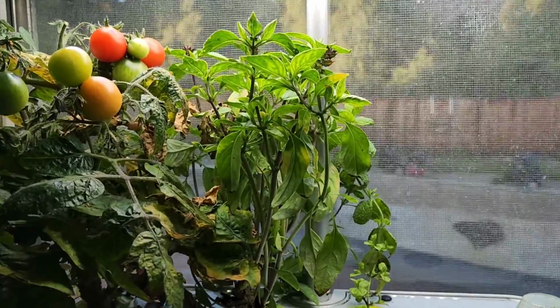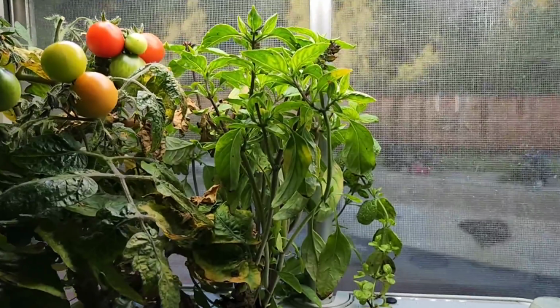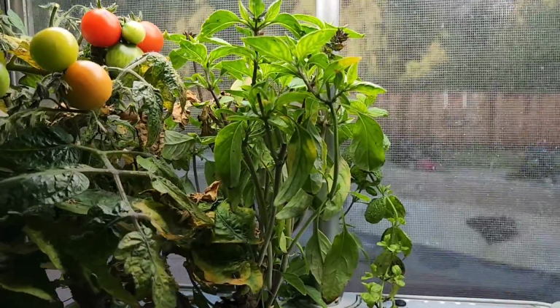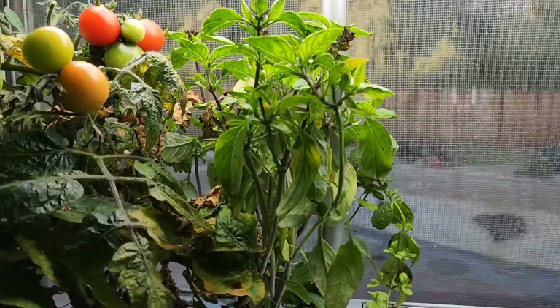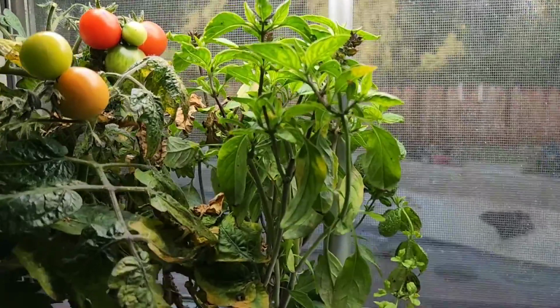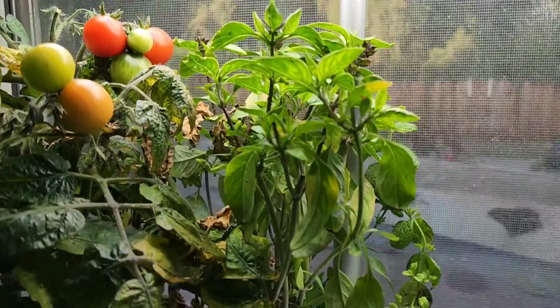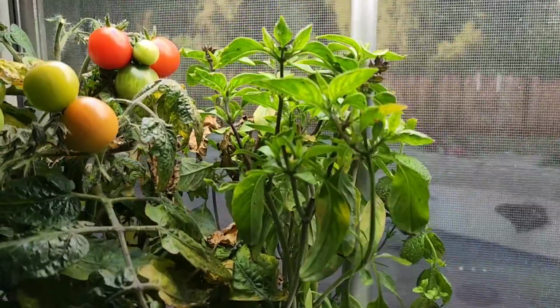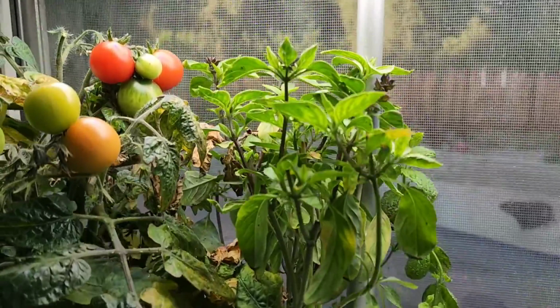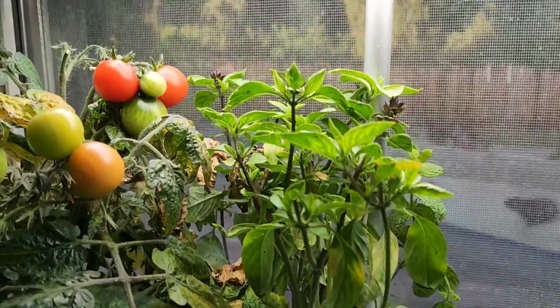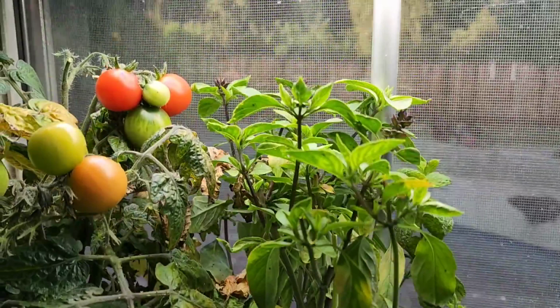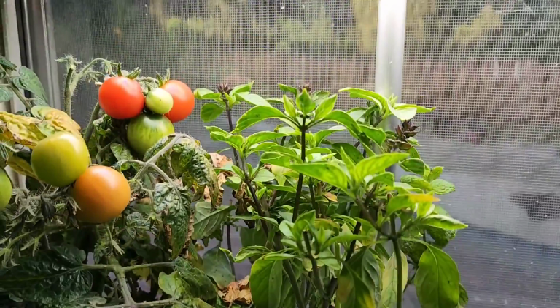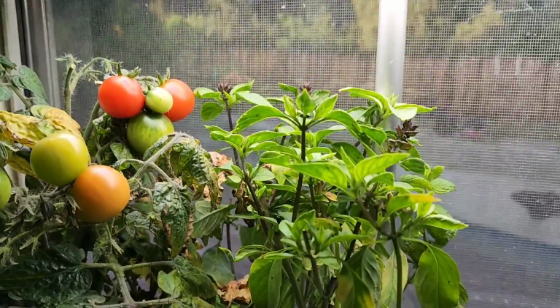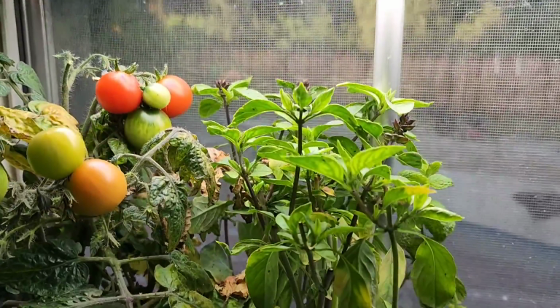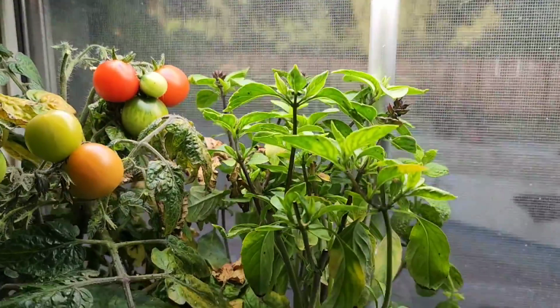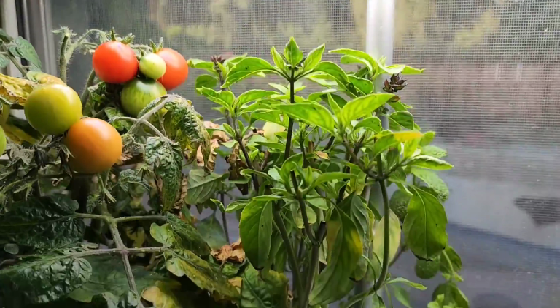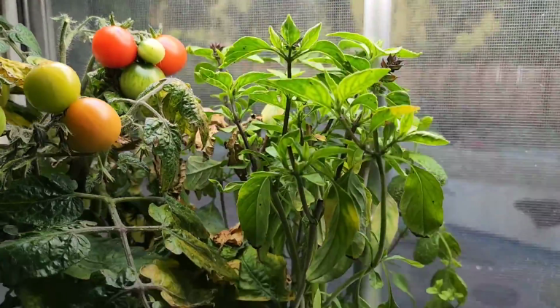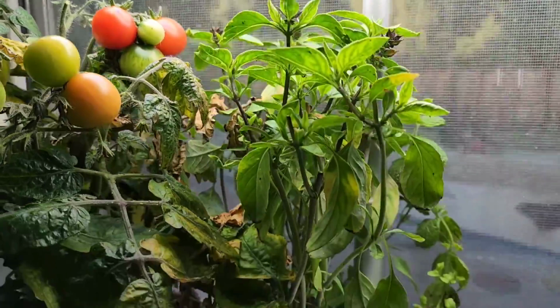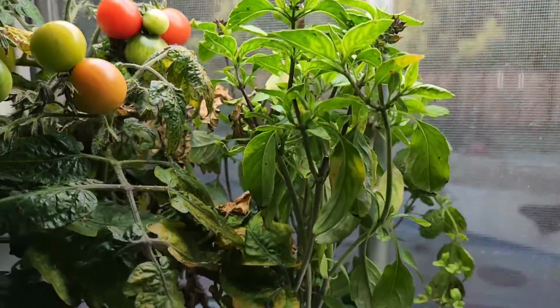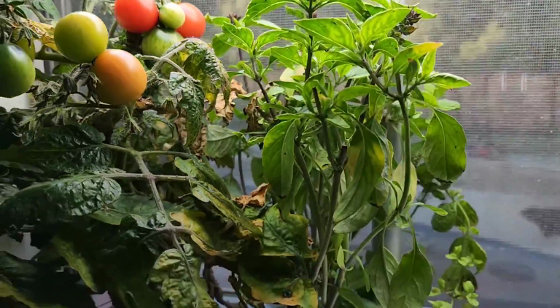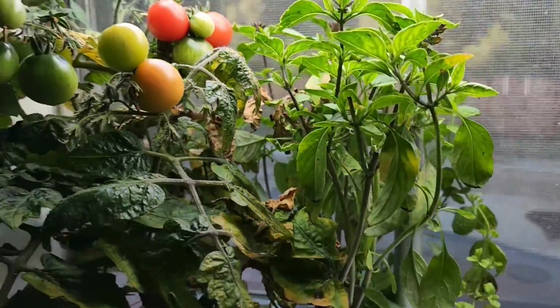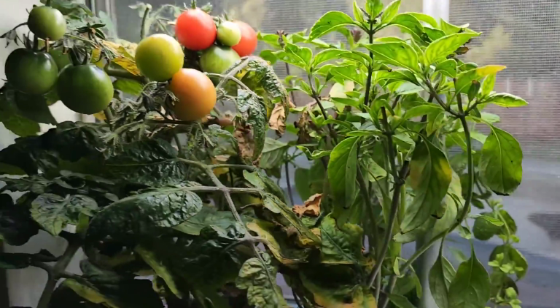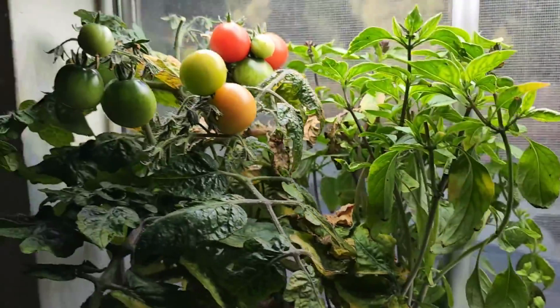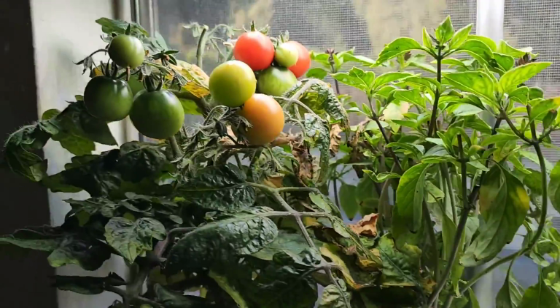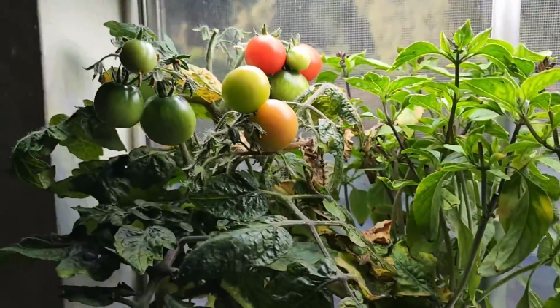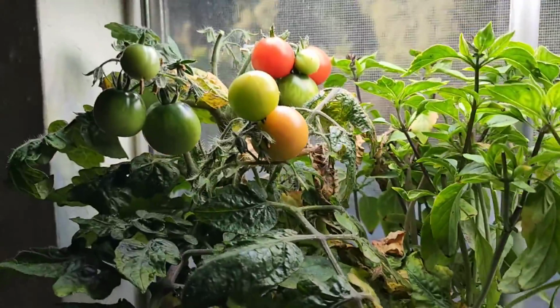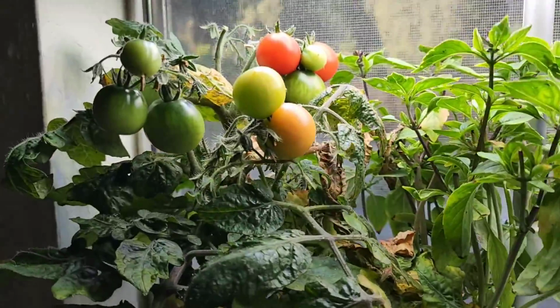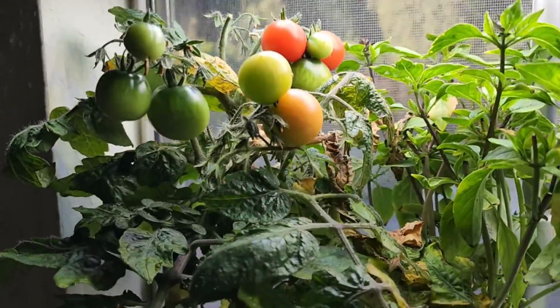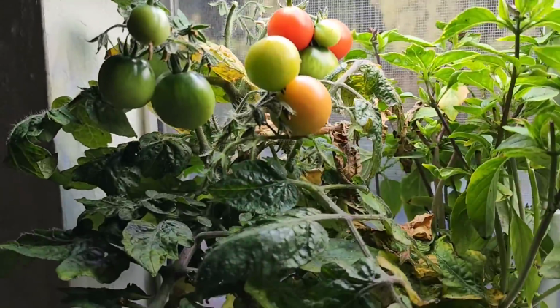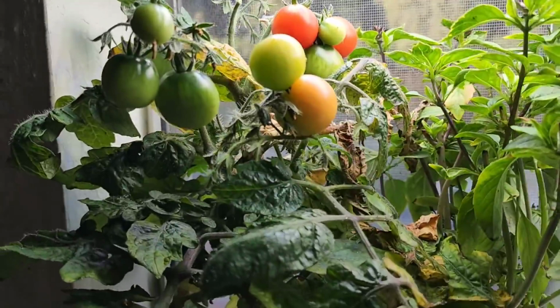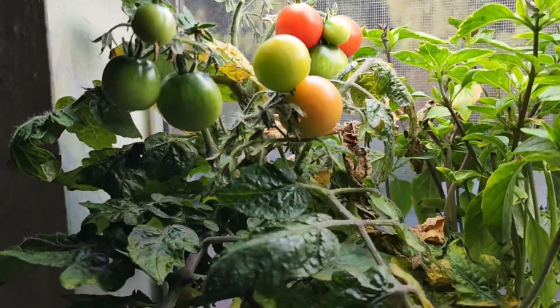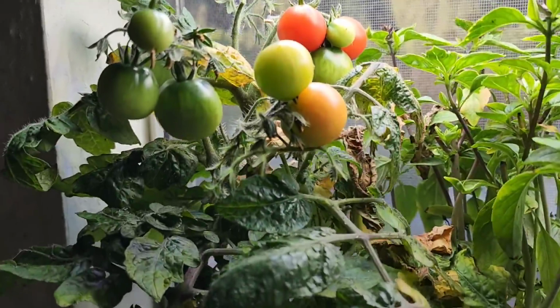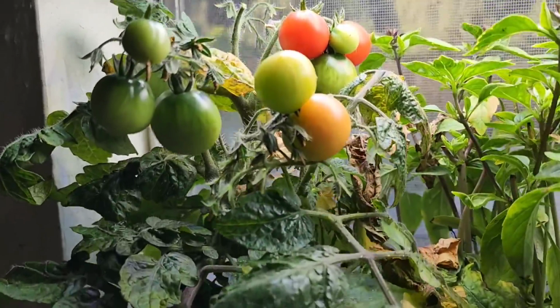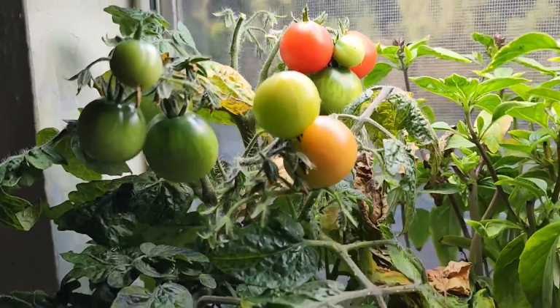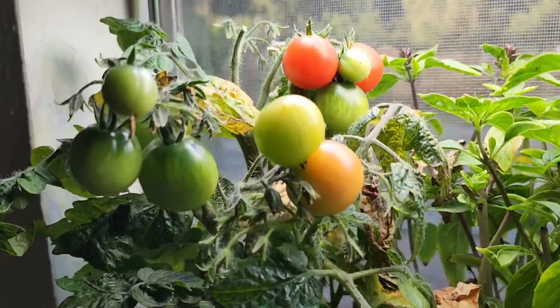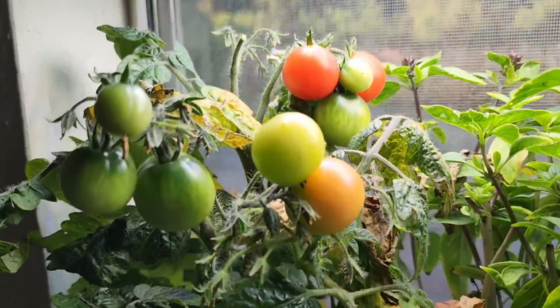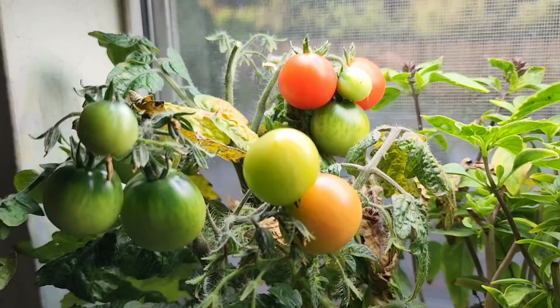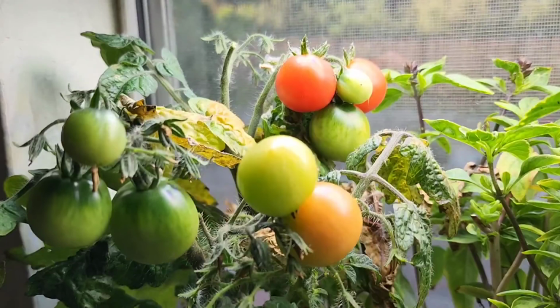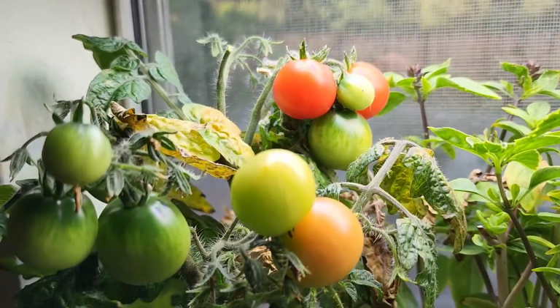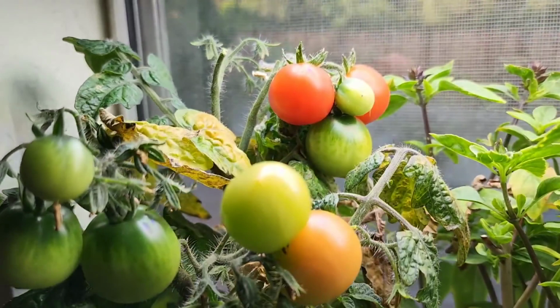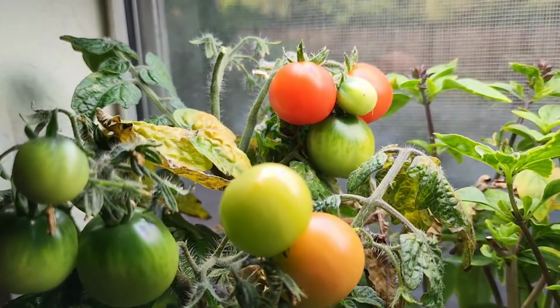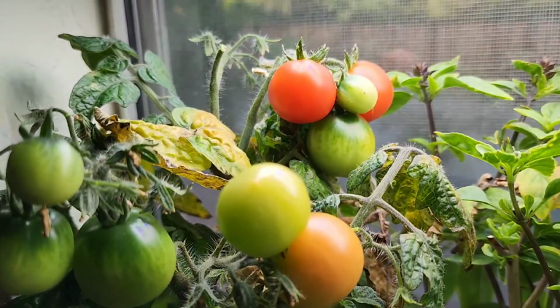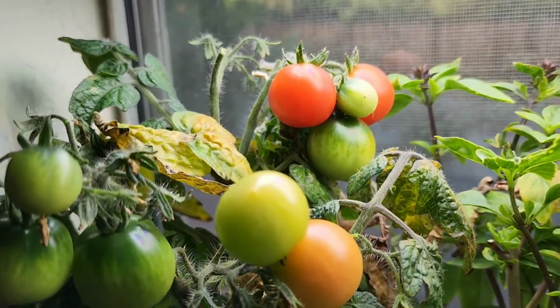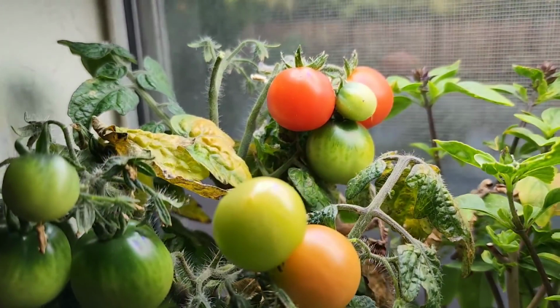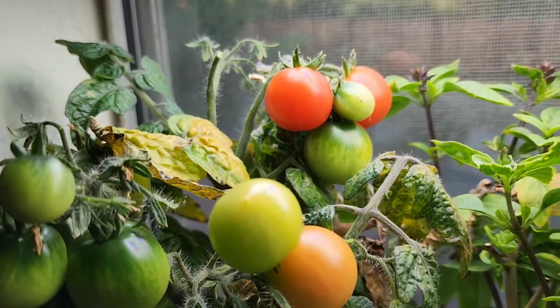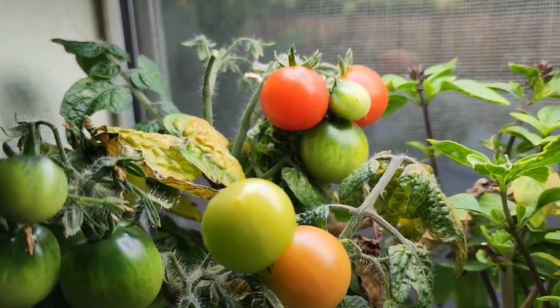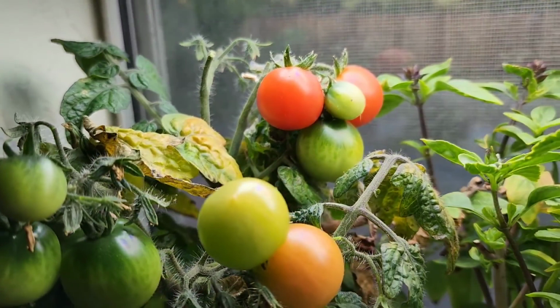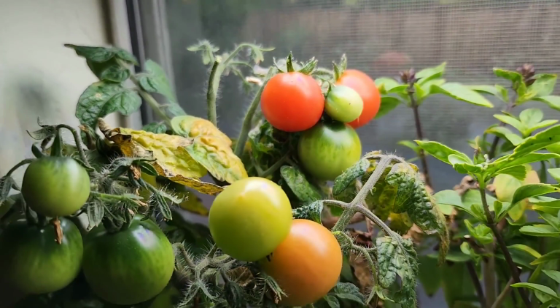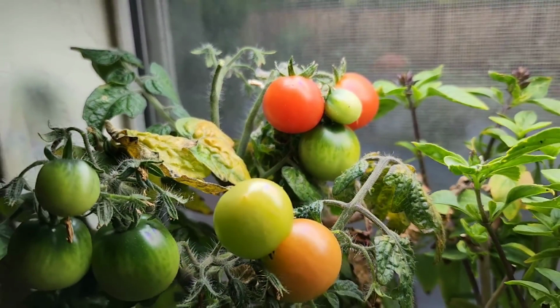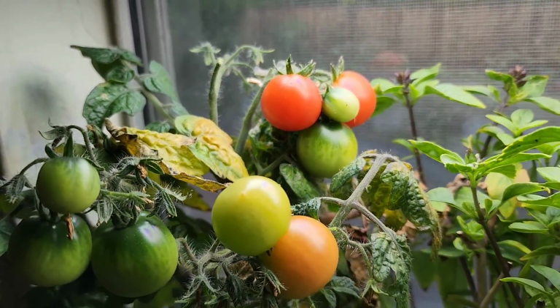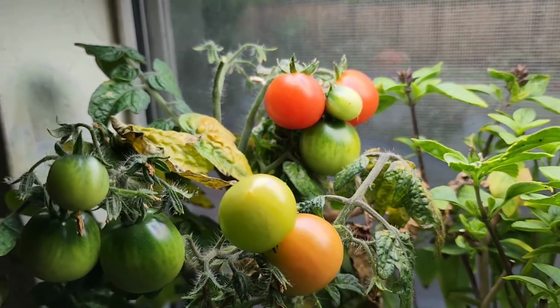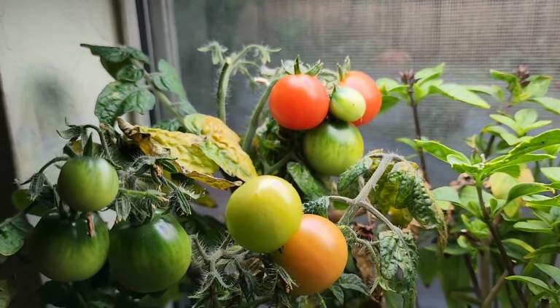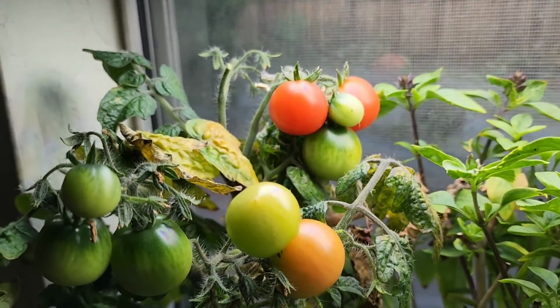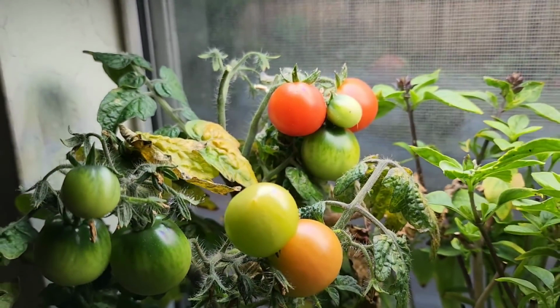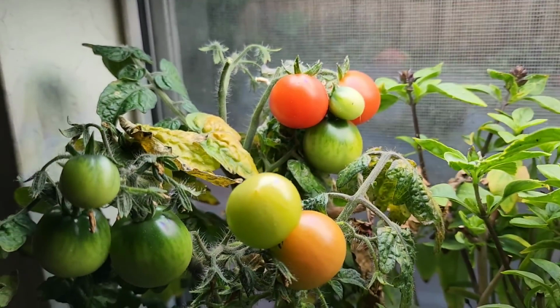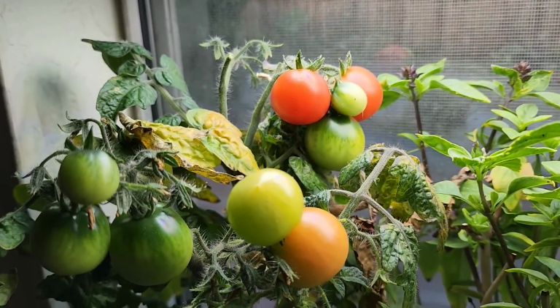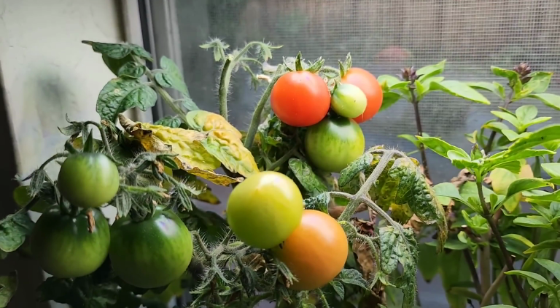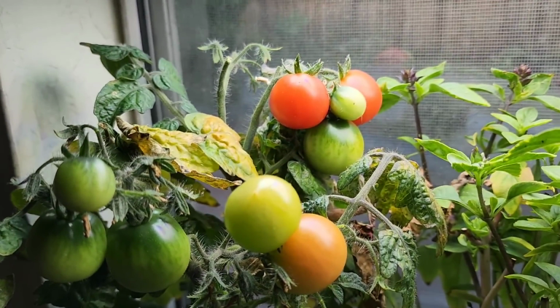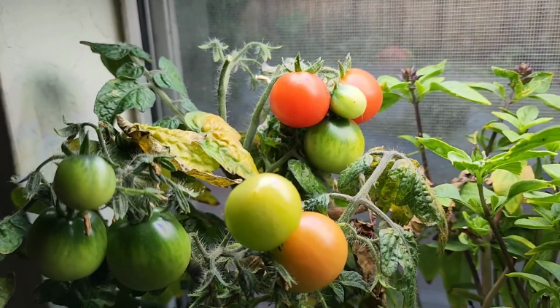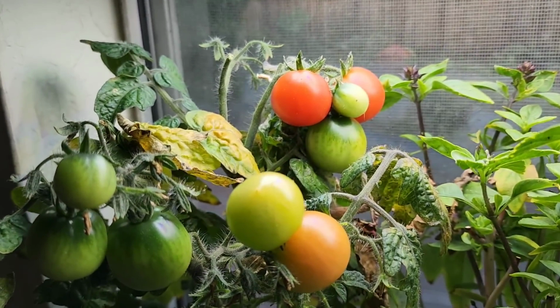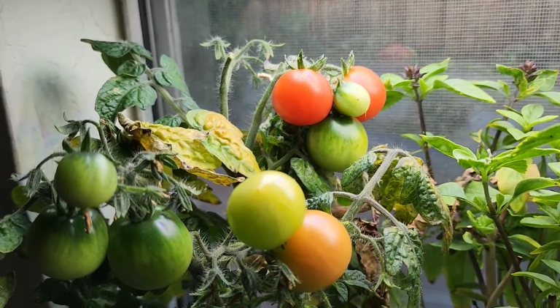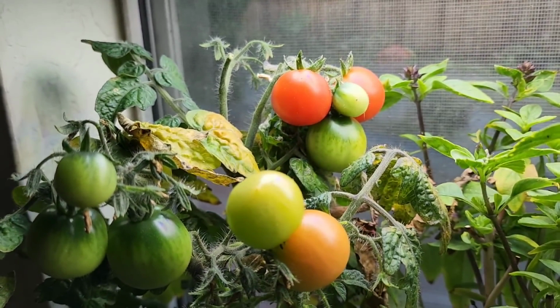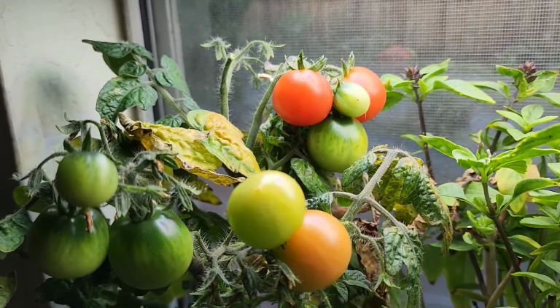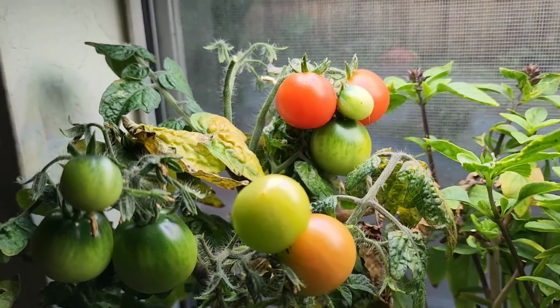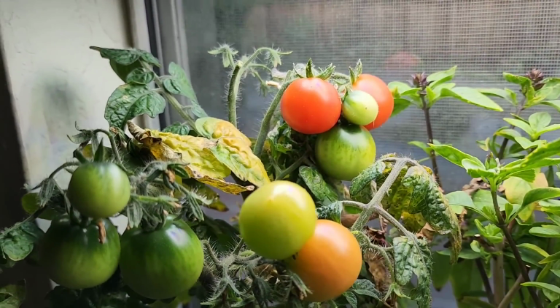Got the basil here. And these tomatoes — those tomatoes are almost ready. I'd probably give them a couple more days.